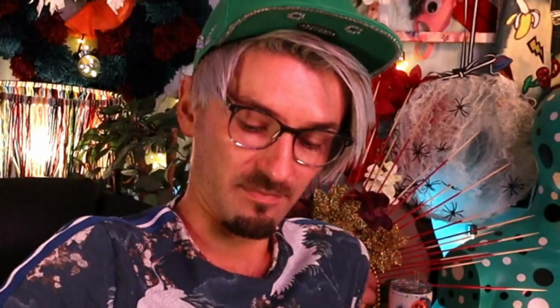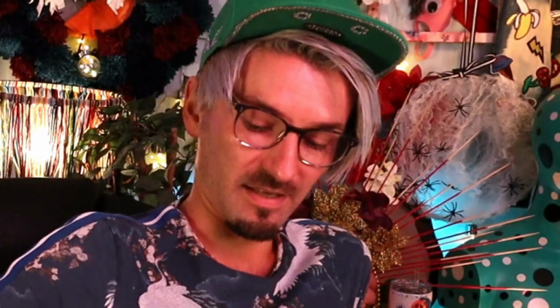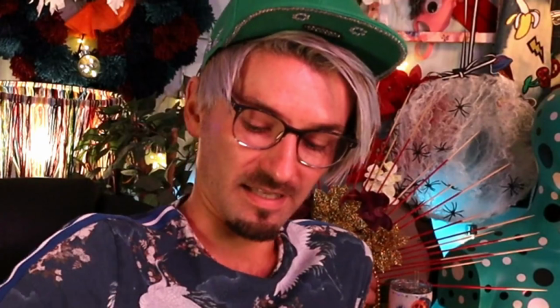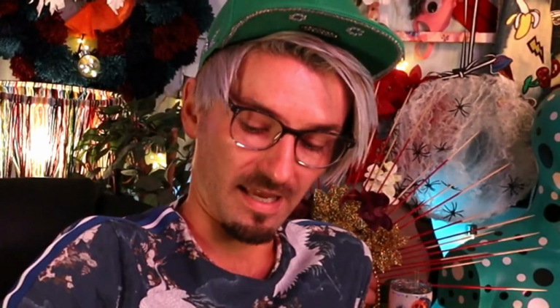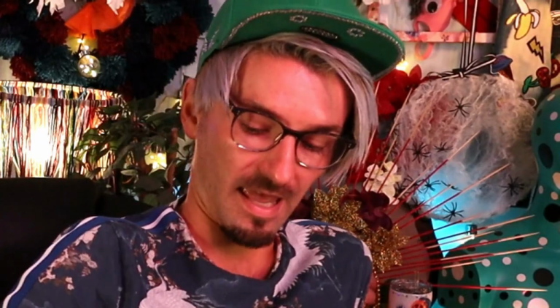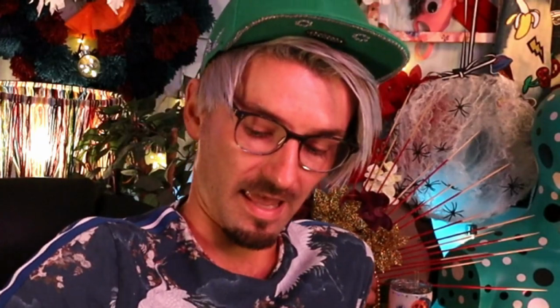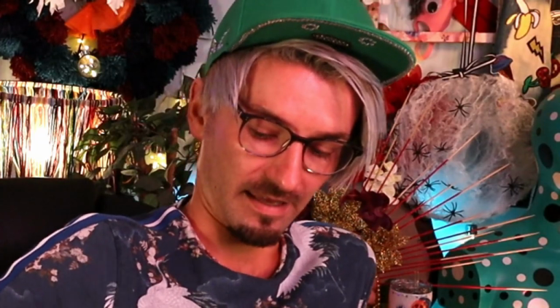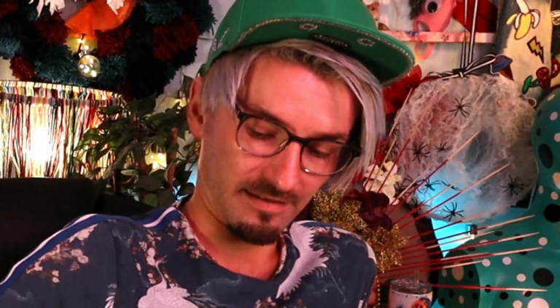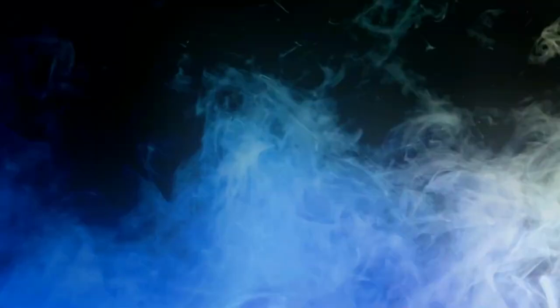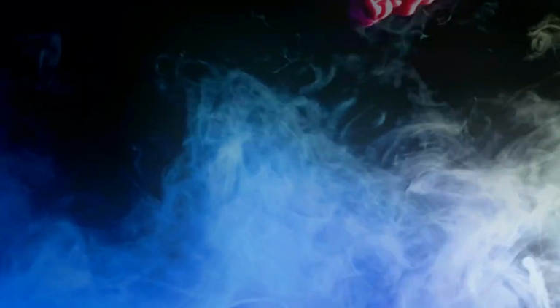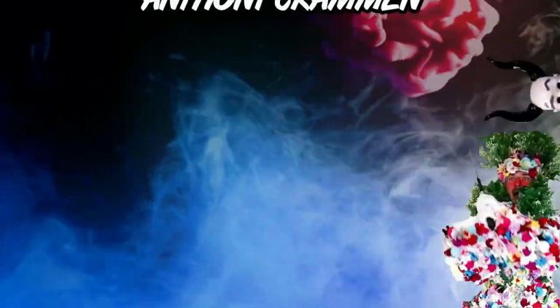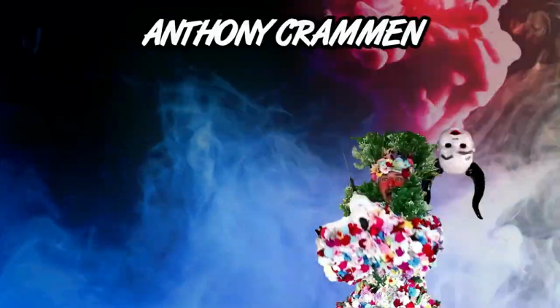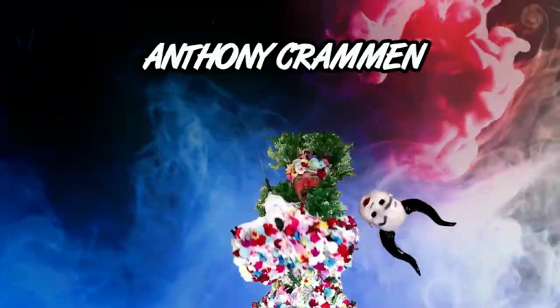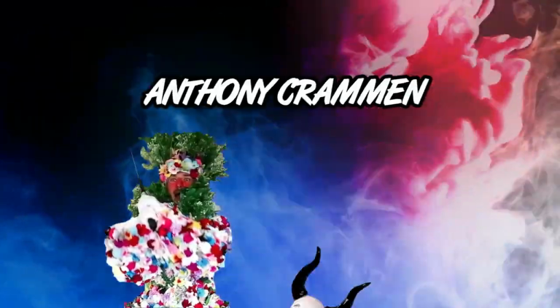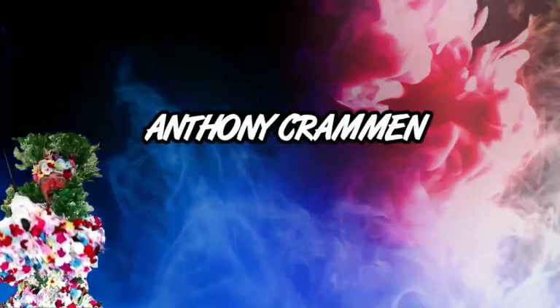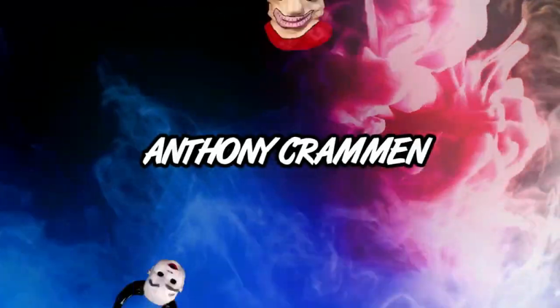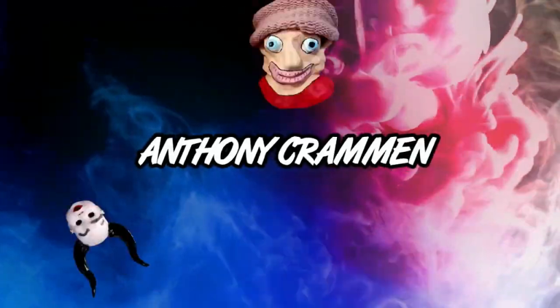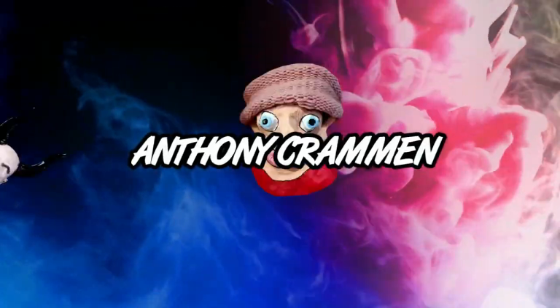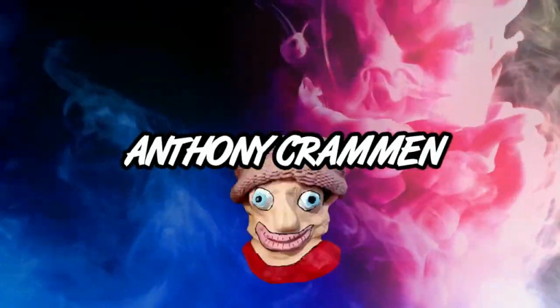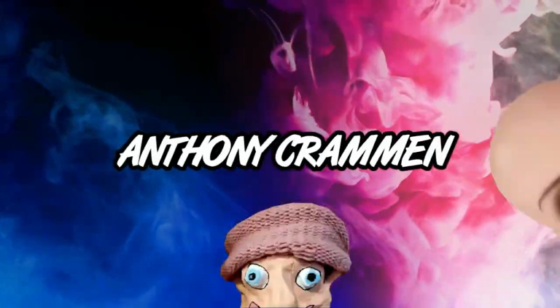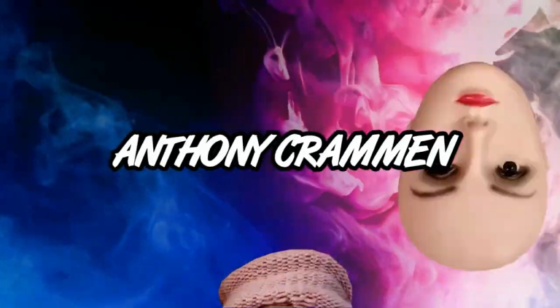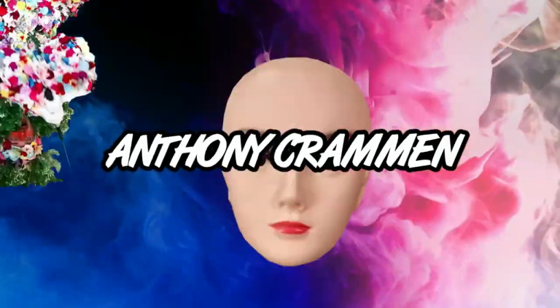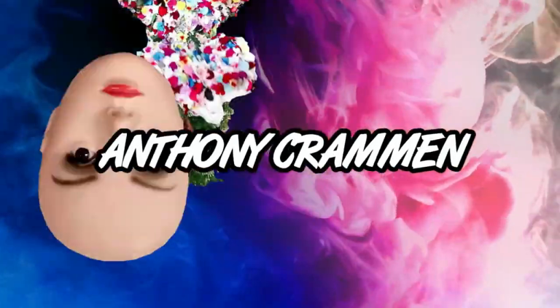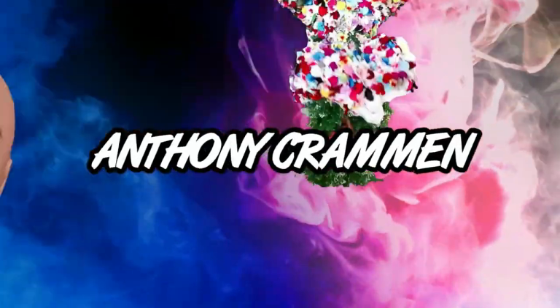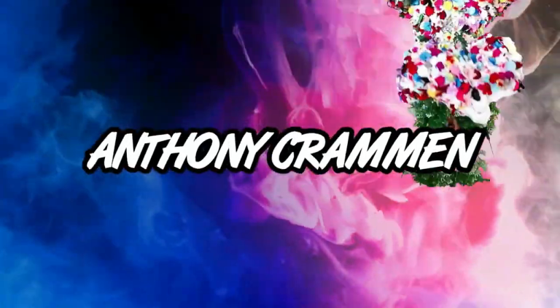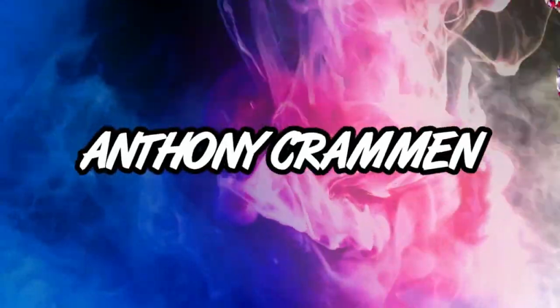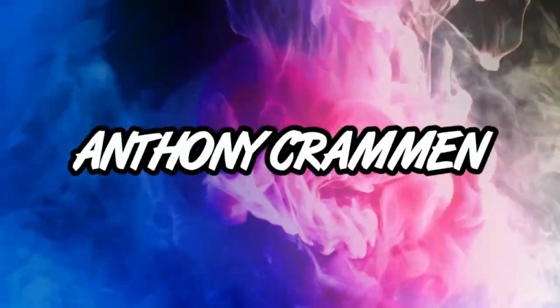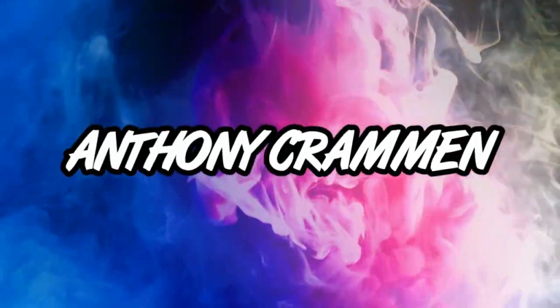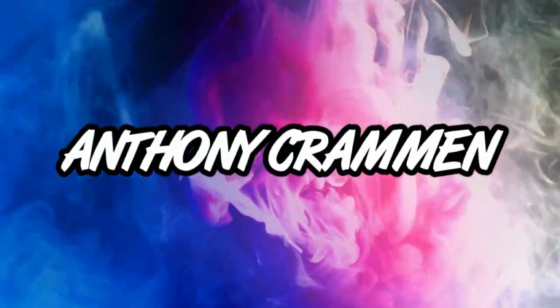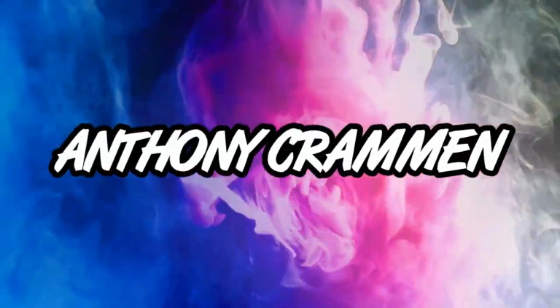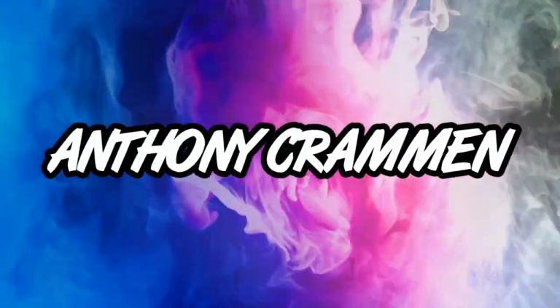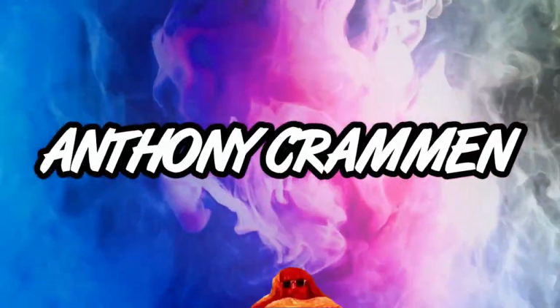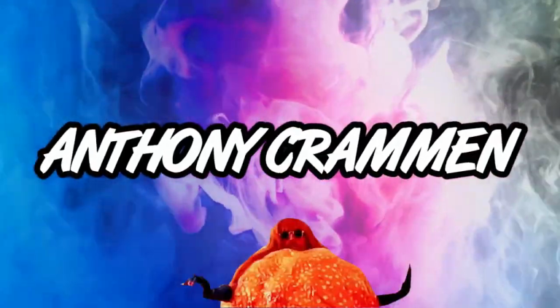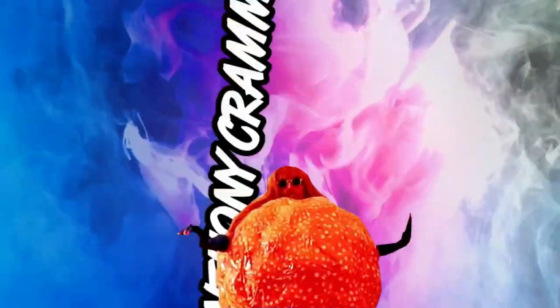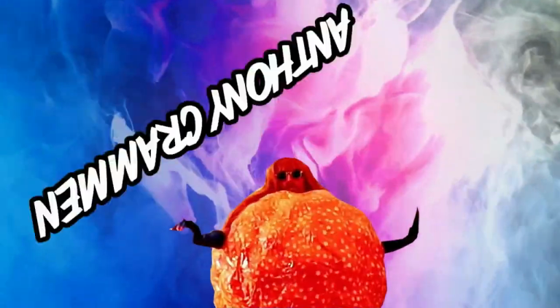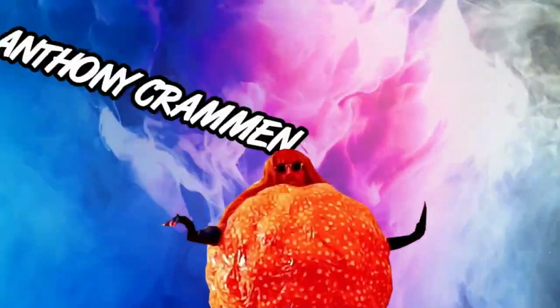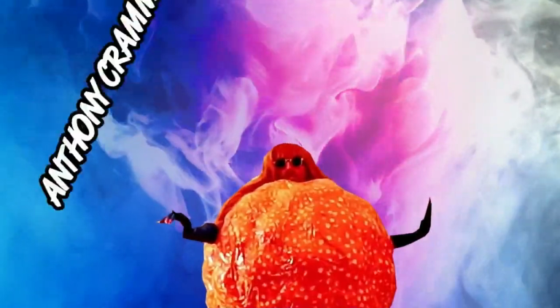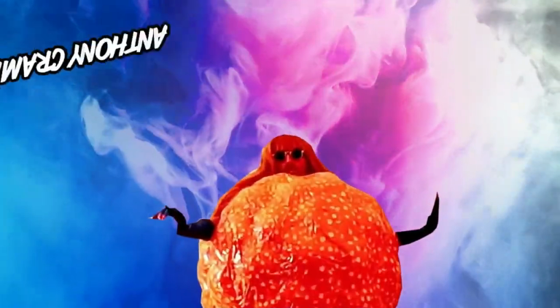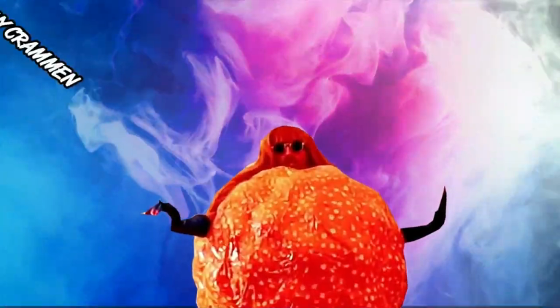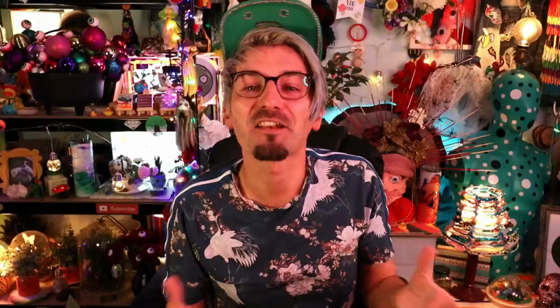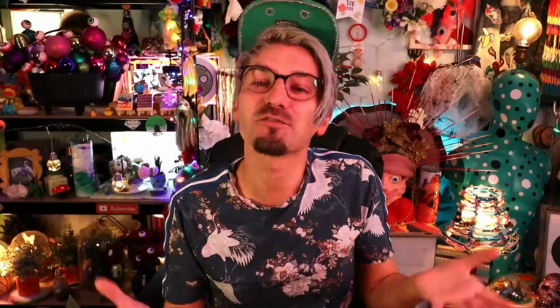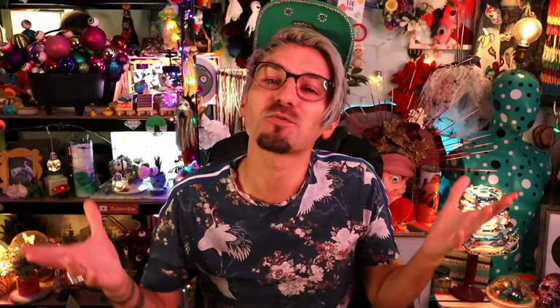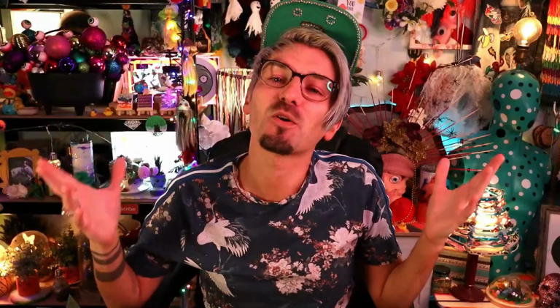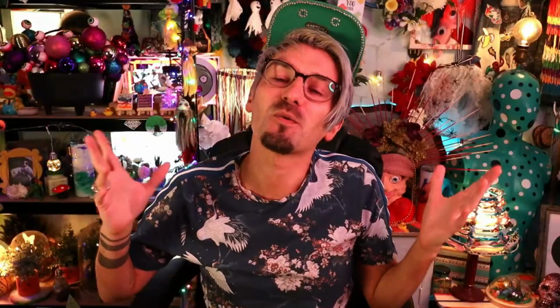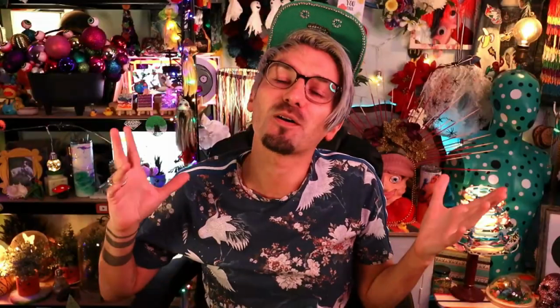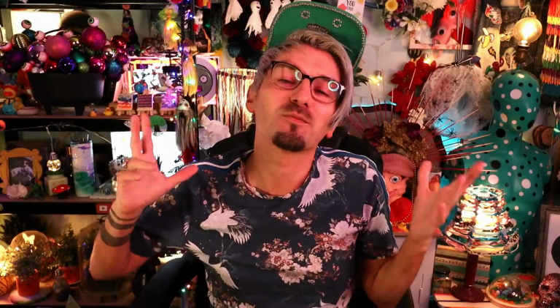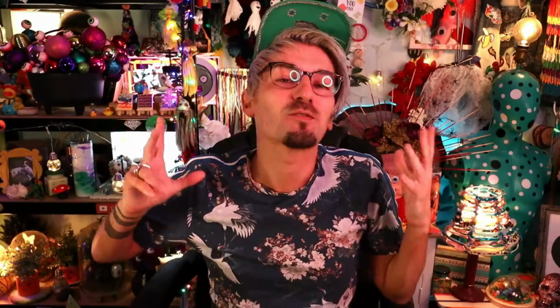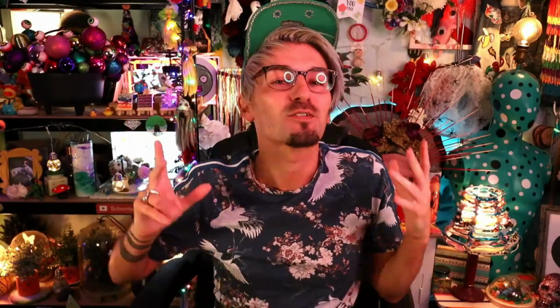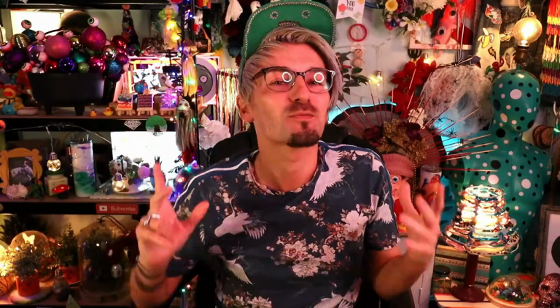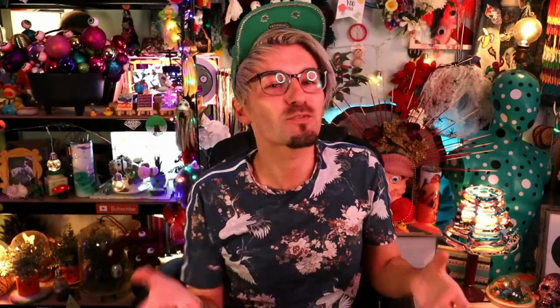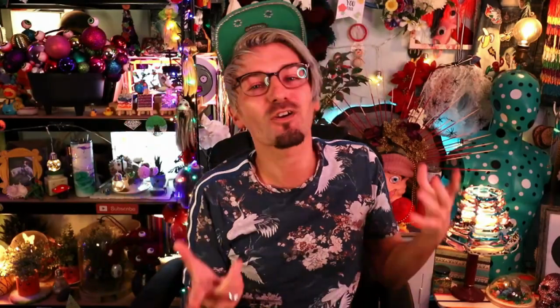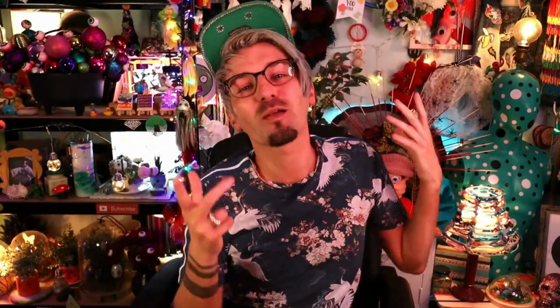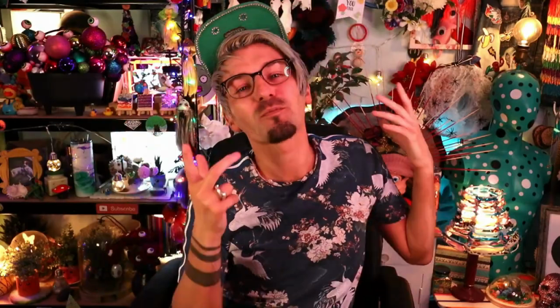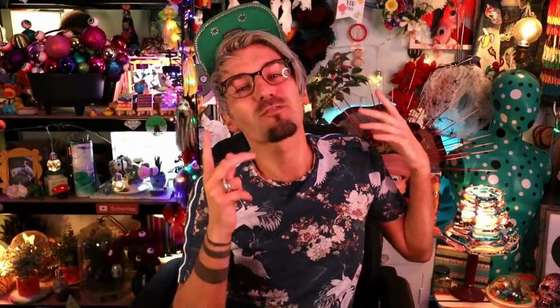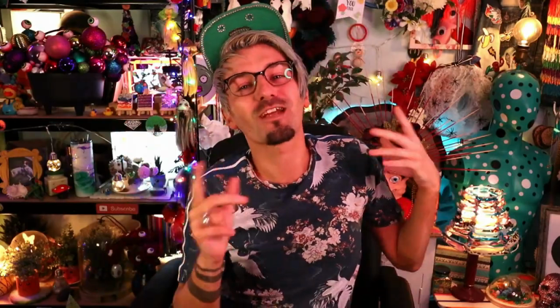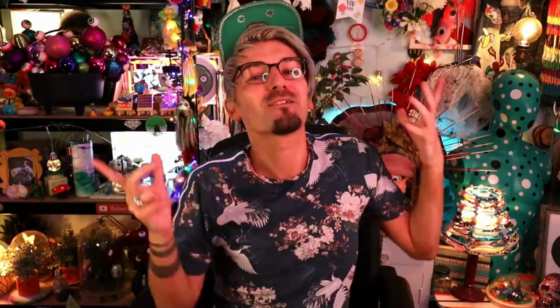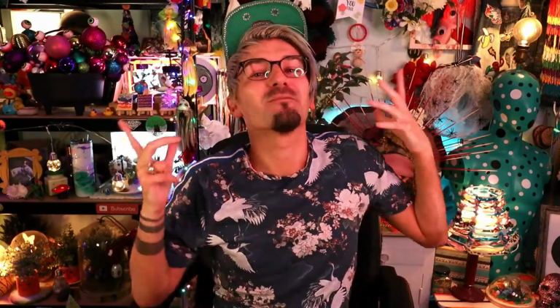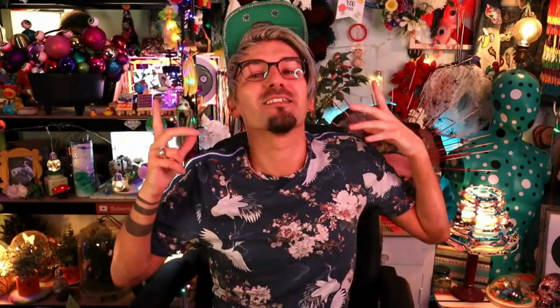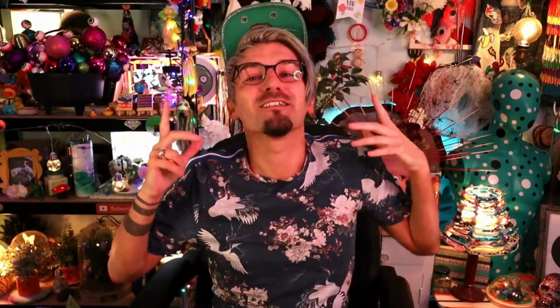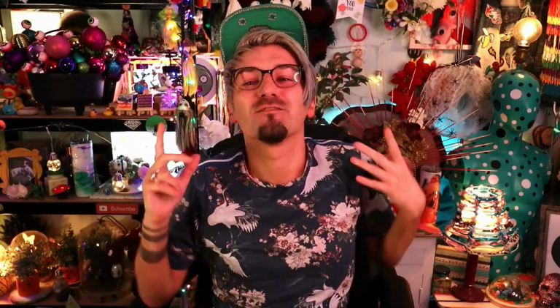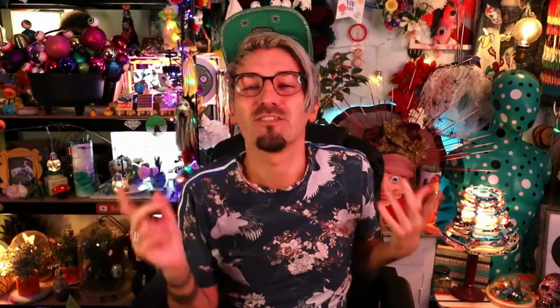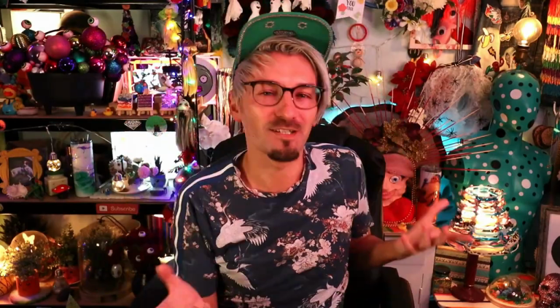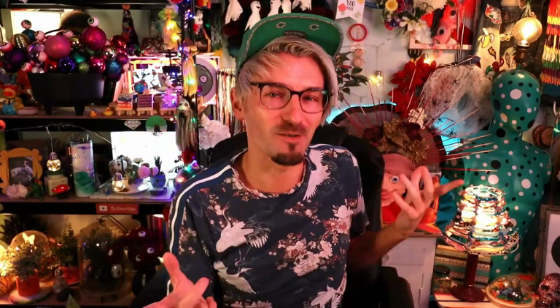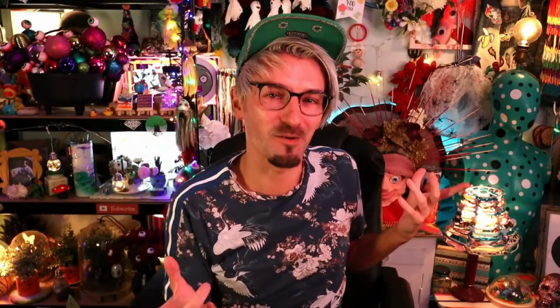Smells like egg! Hello everyone! Welcome to a subscriber recommended video!